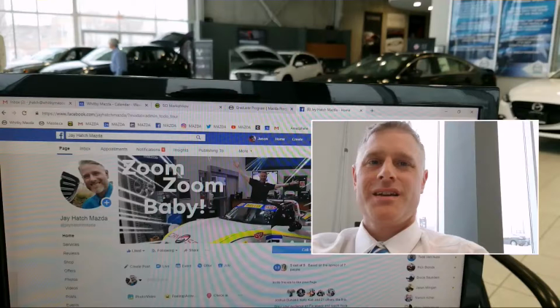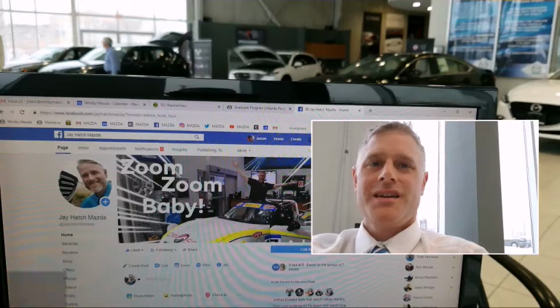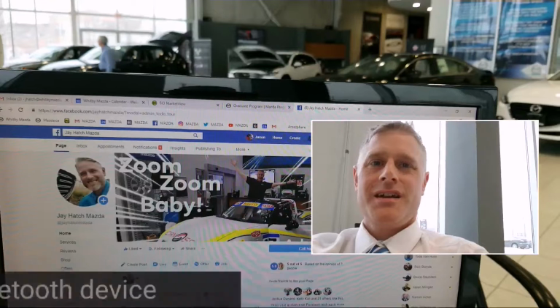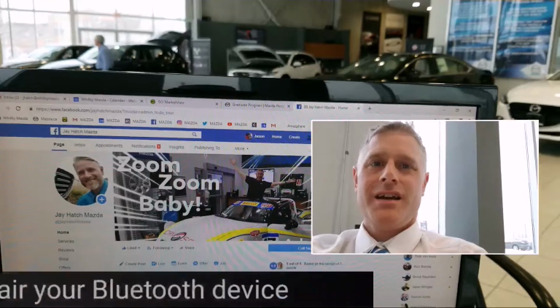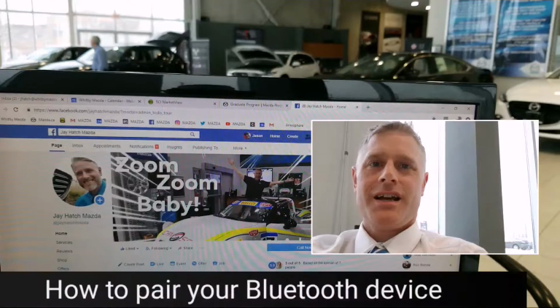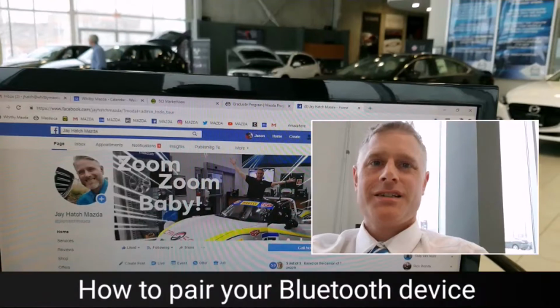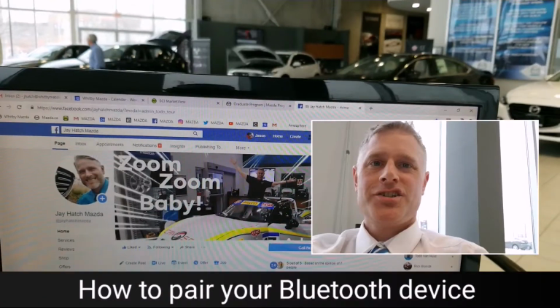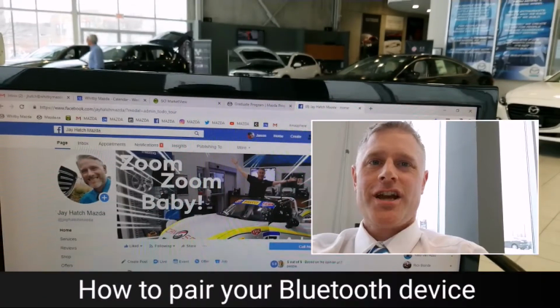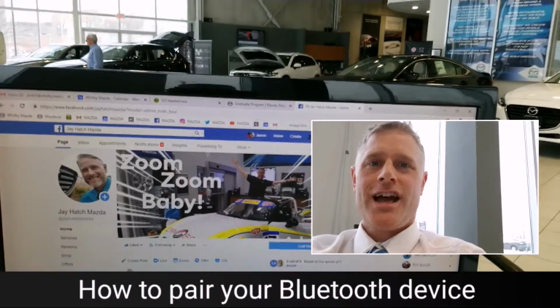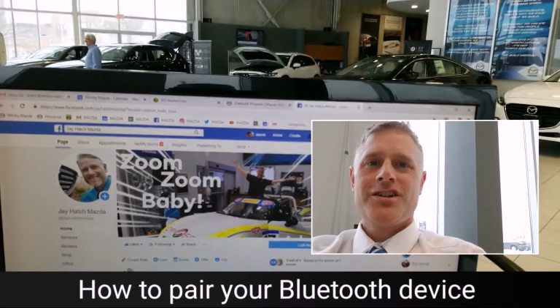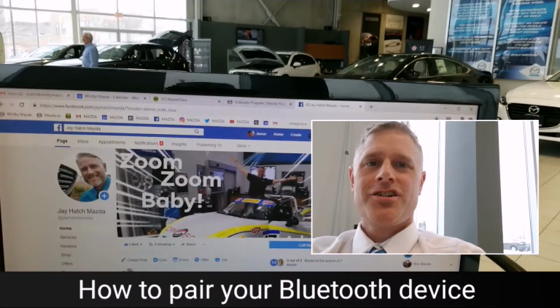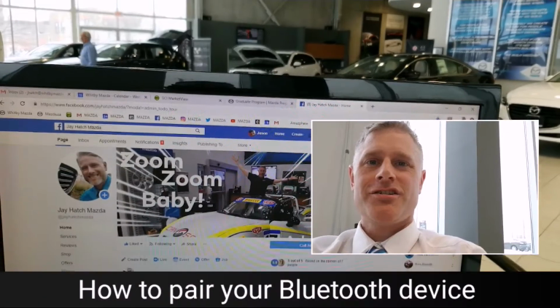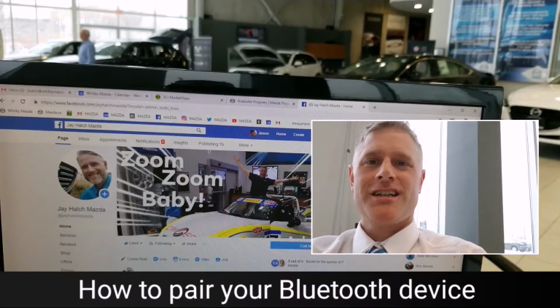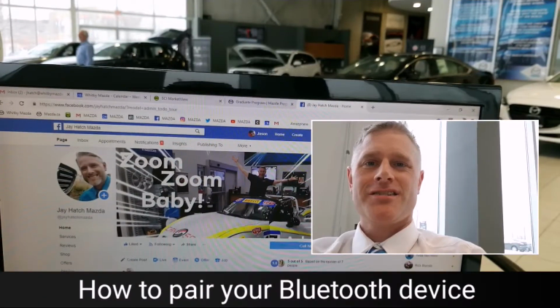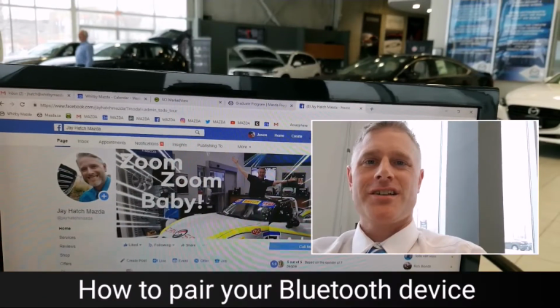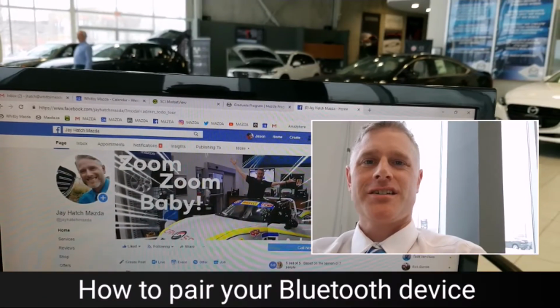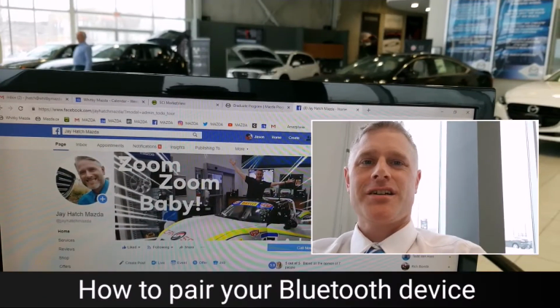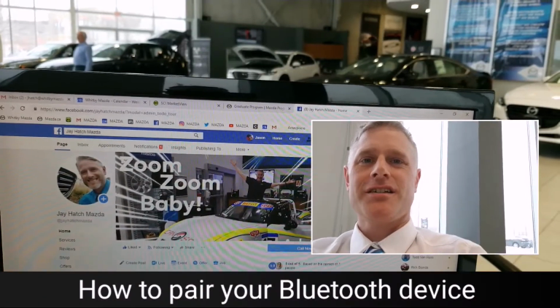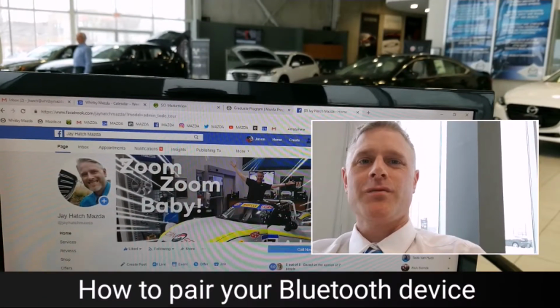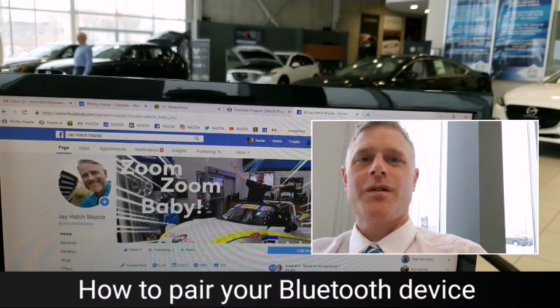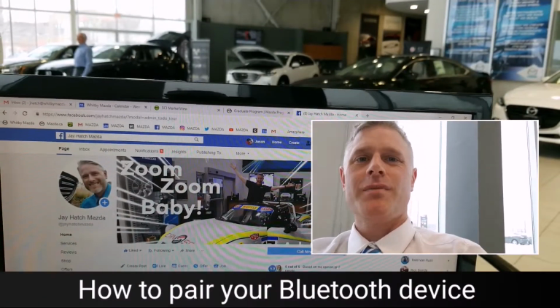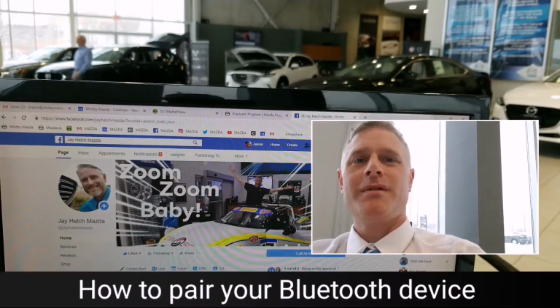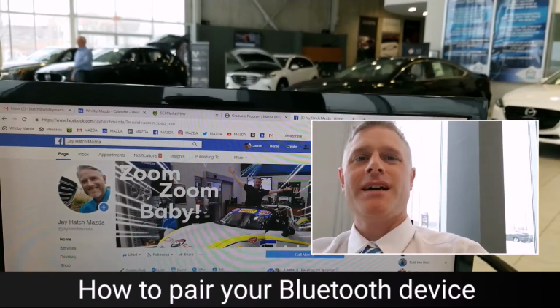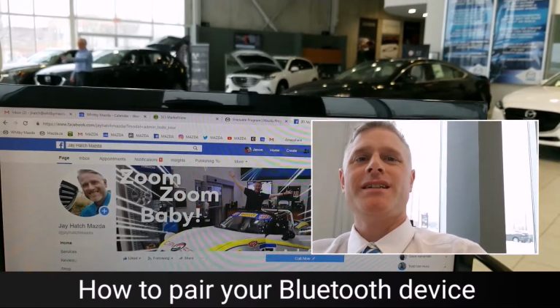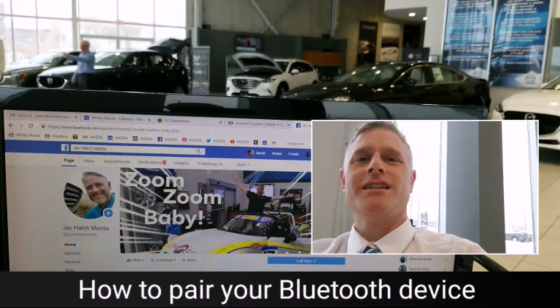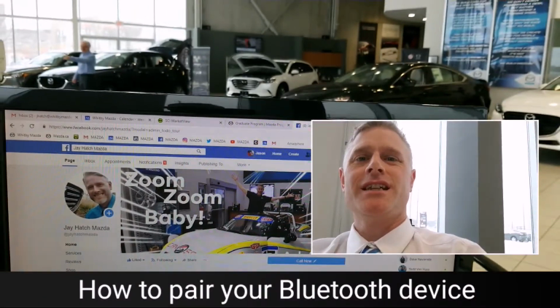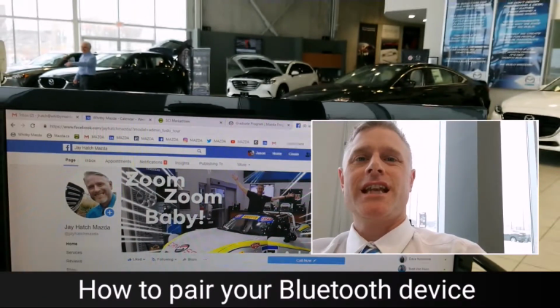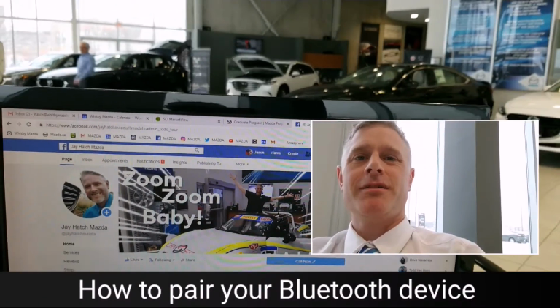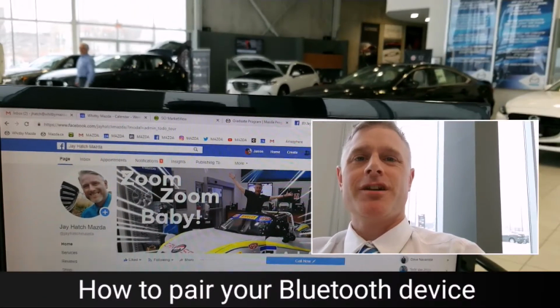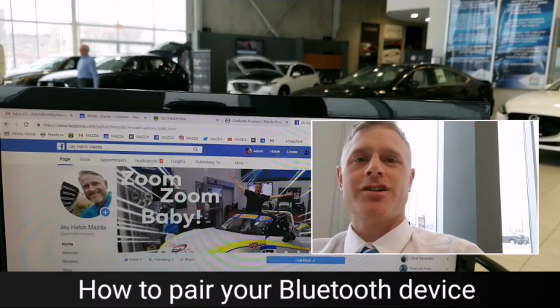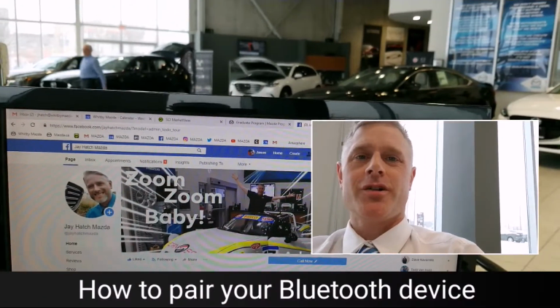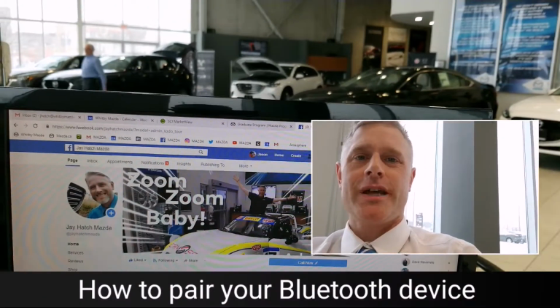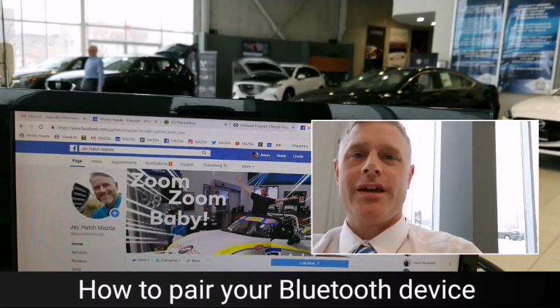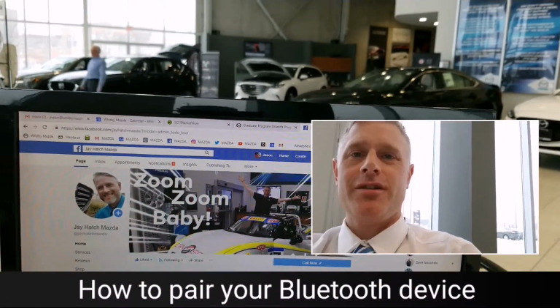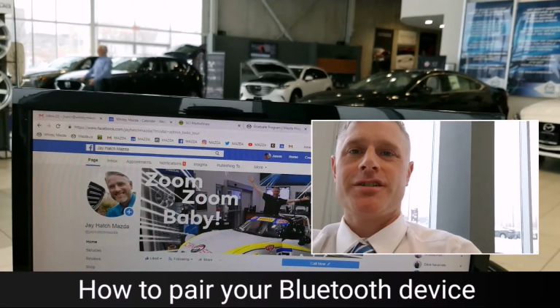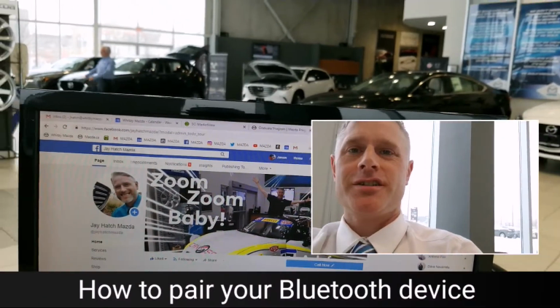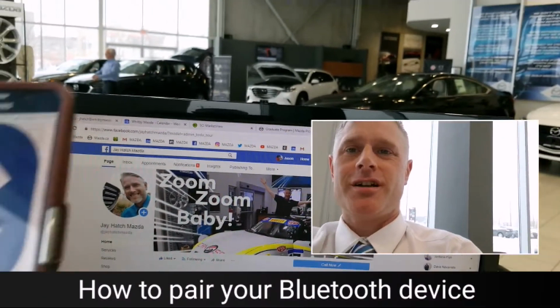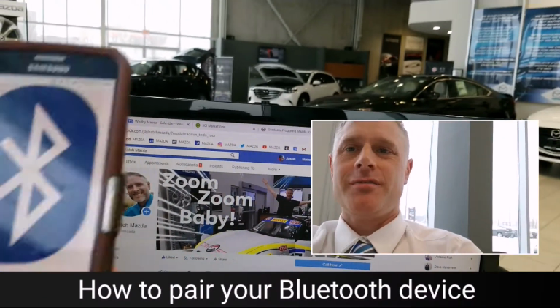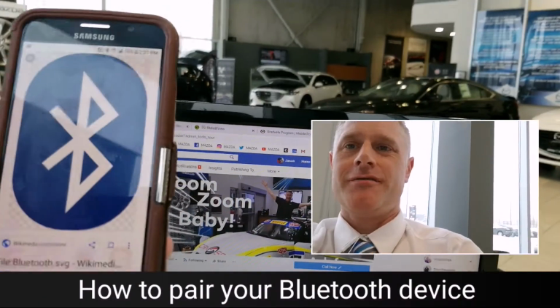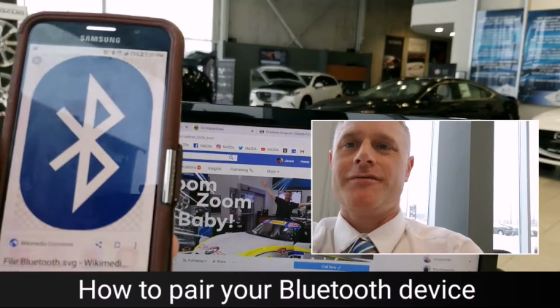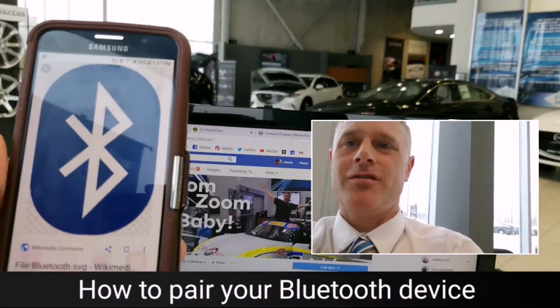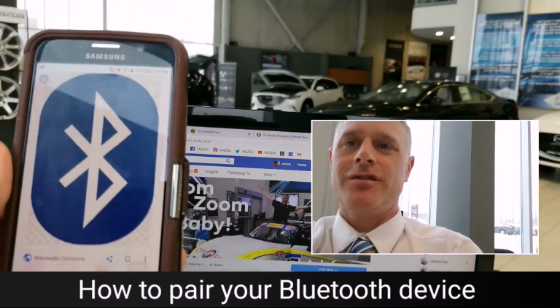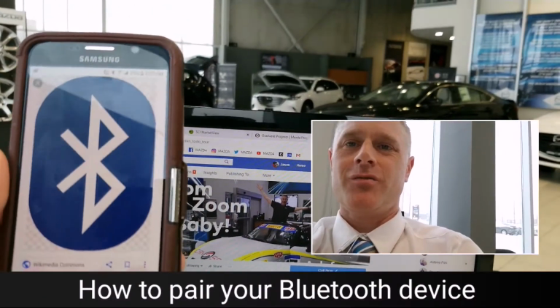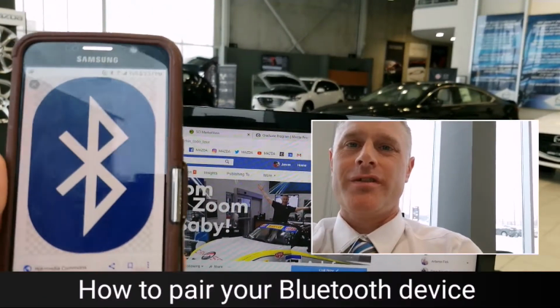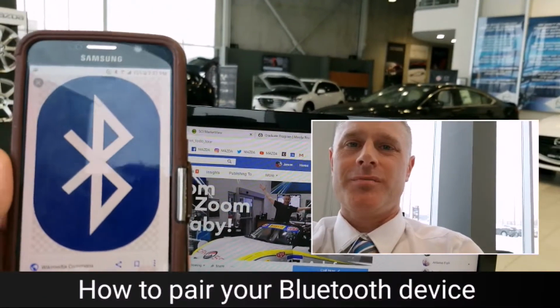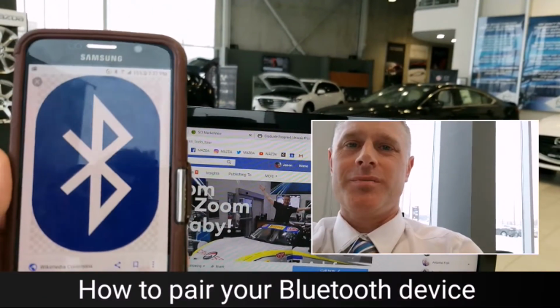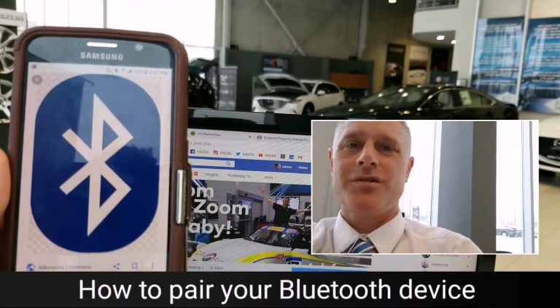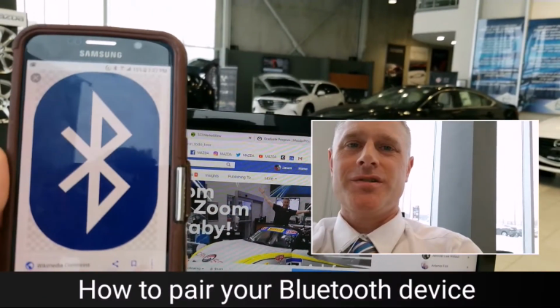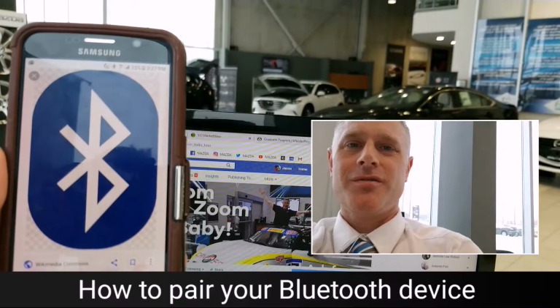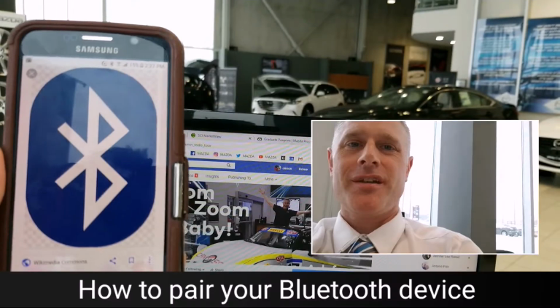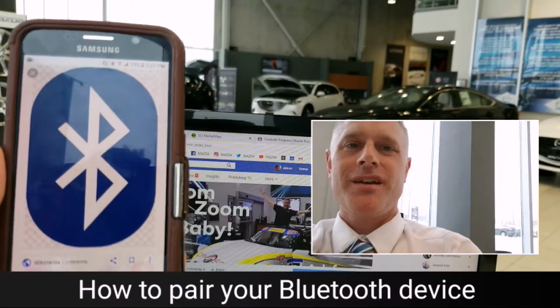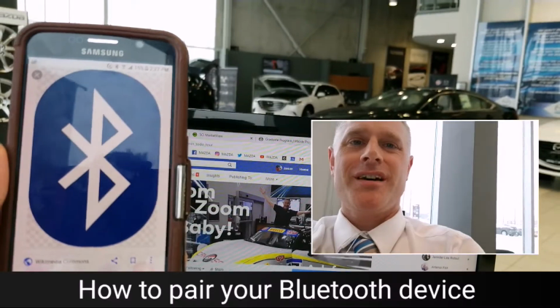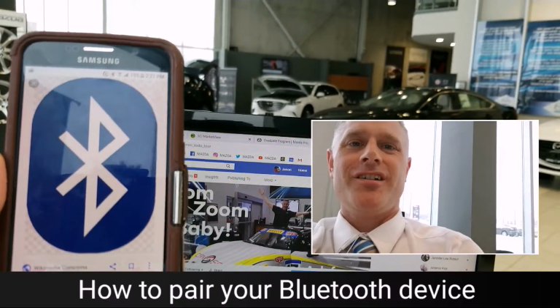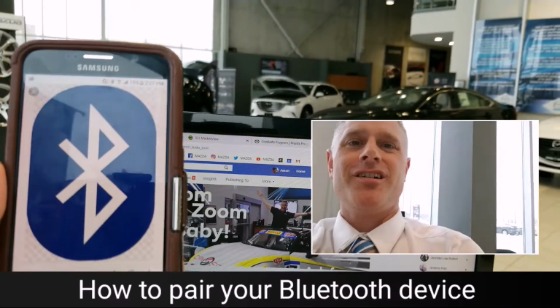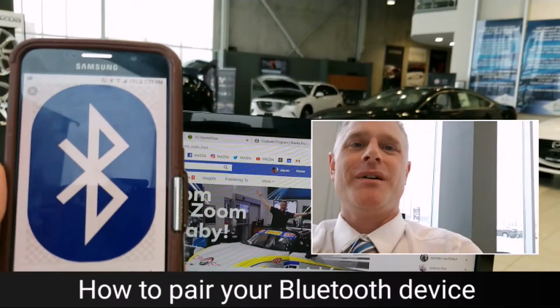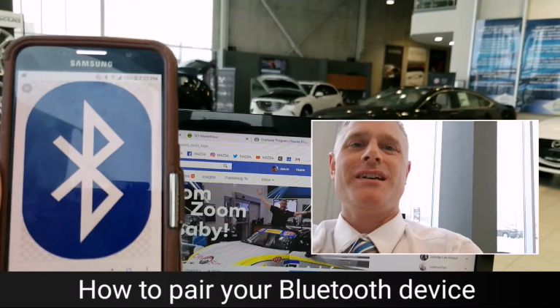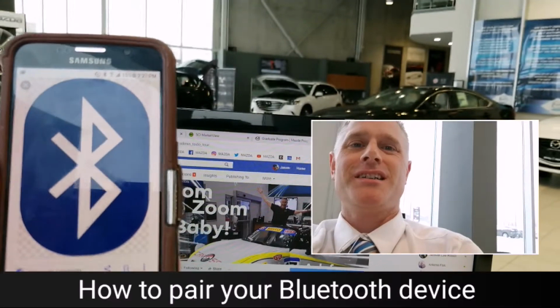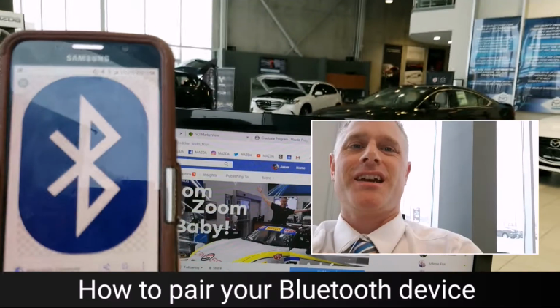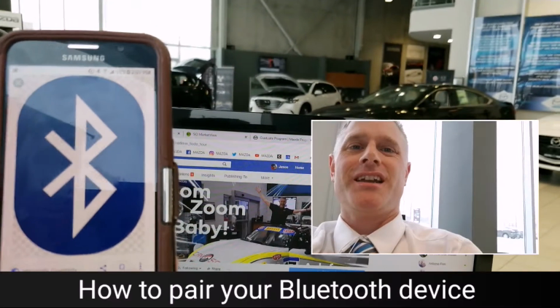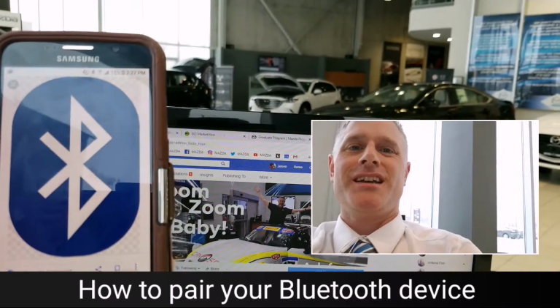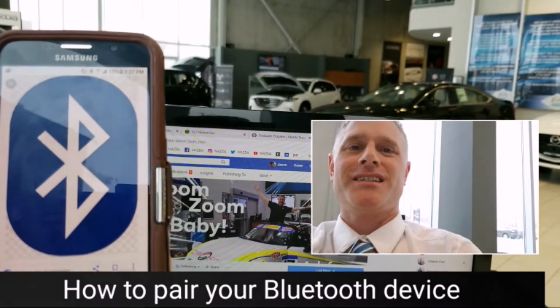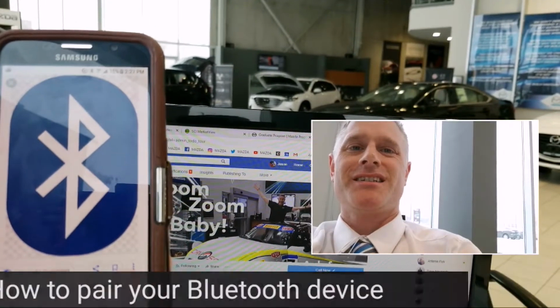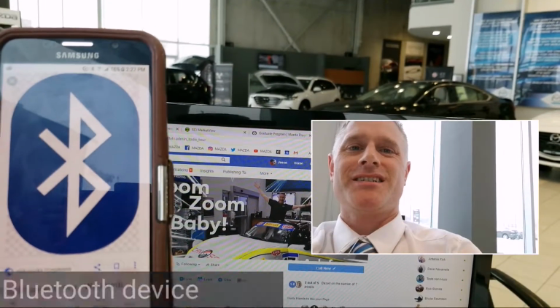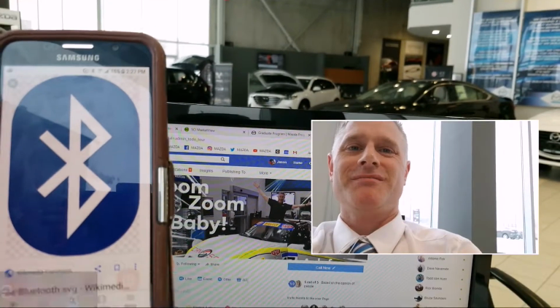Hi guys, Jay Hatch here, your sales consultant at Whitby Mazda, and today I'm going to show you how you set up your phone with the Bluetooth on your Mazda Connect system.